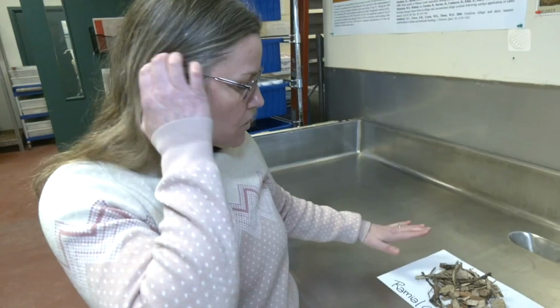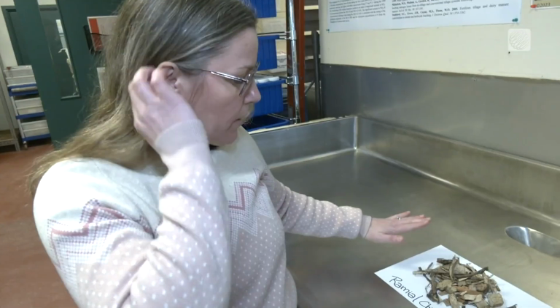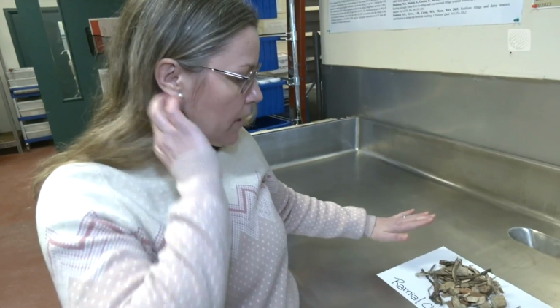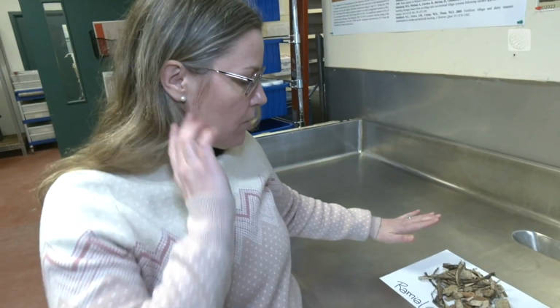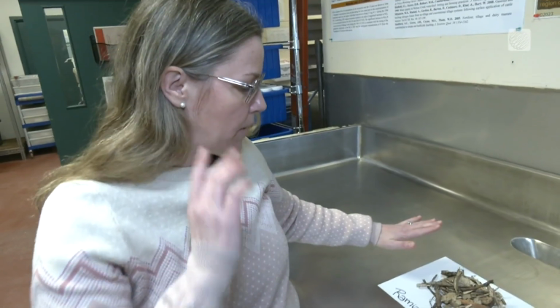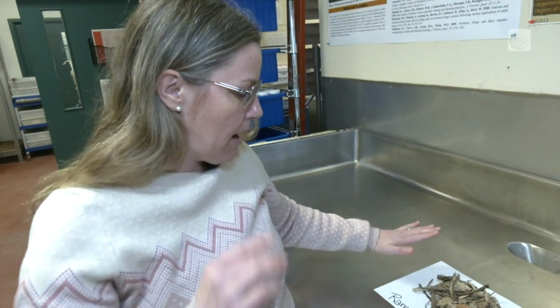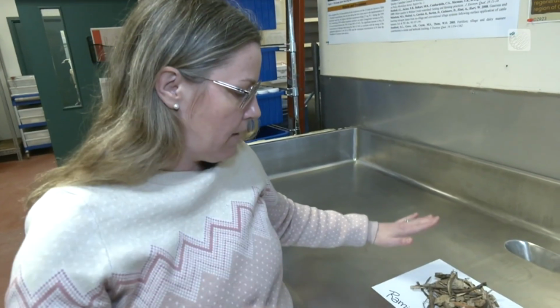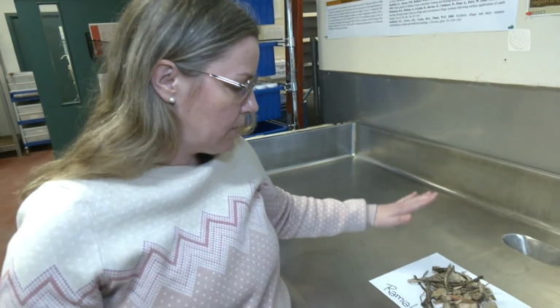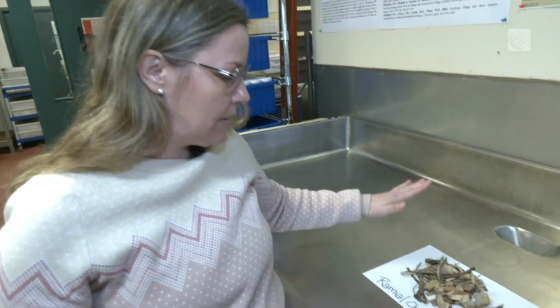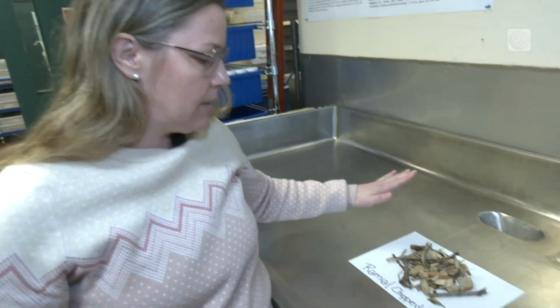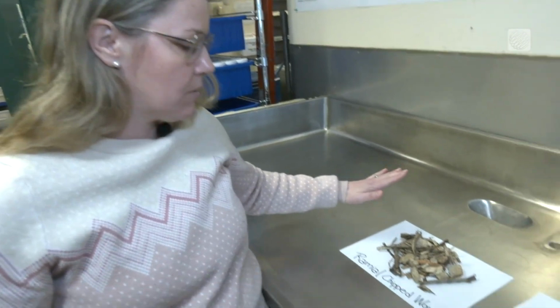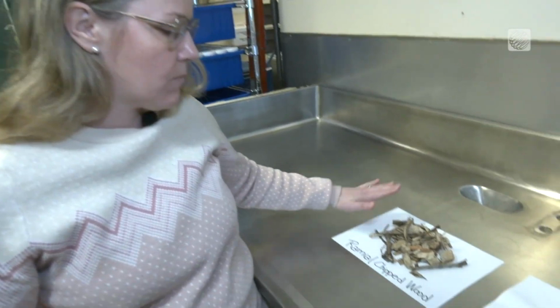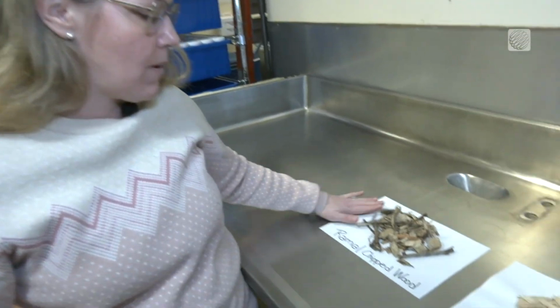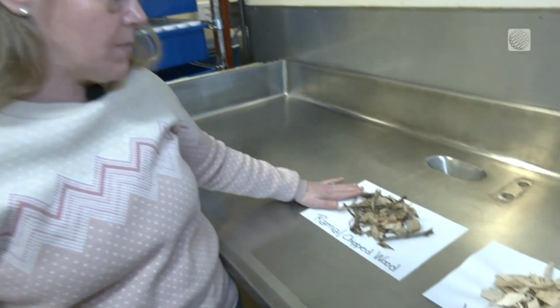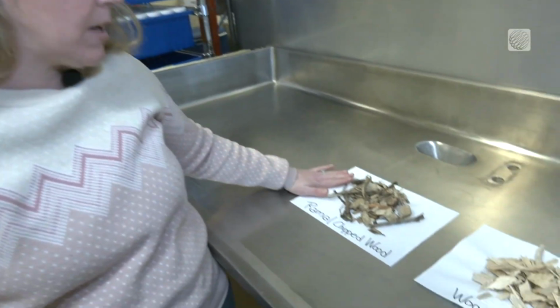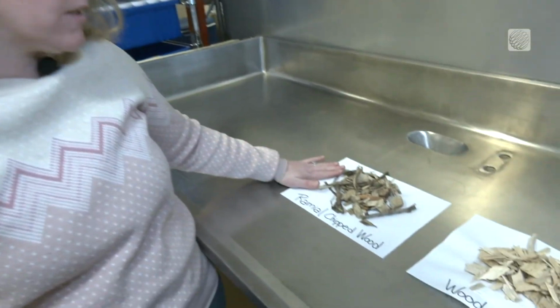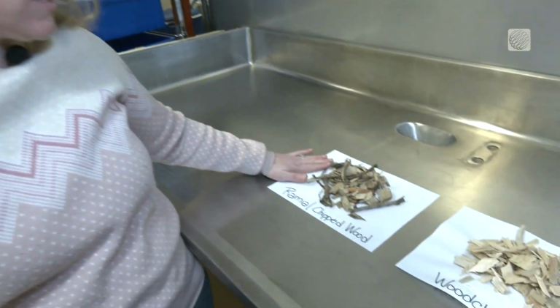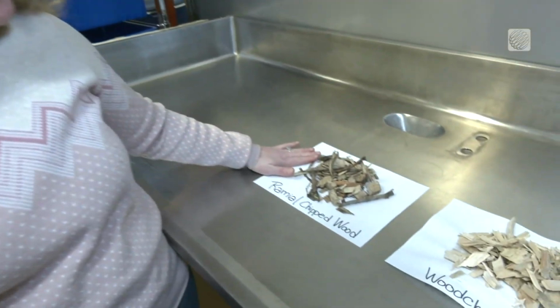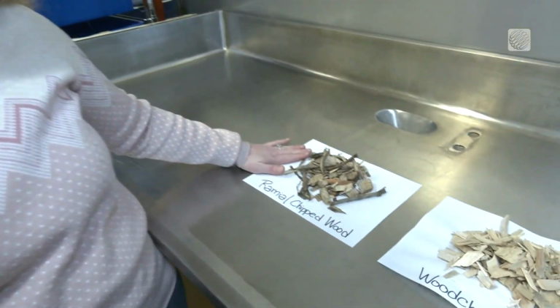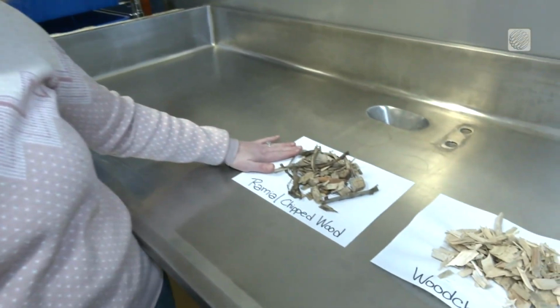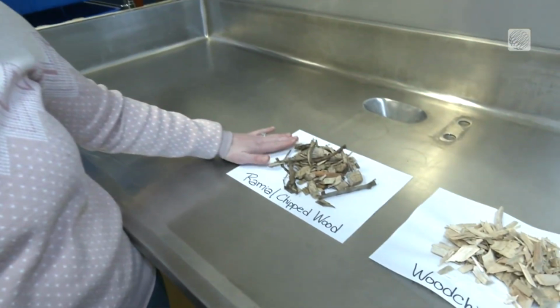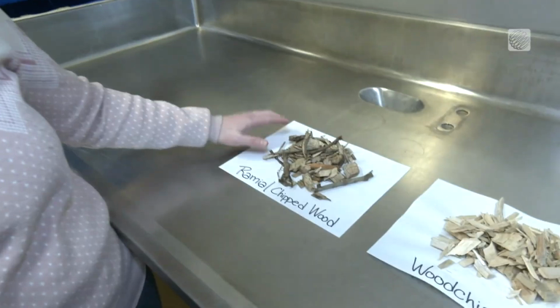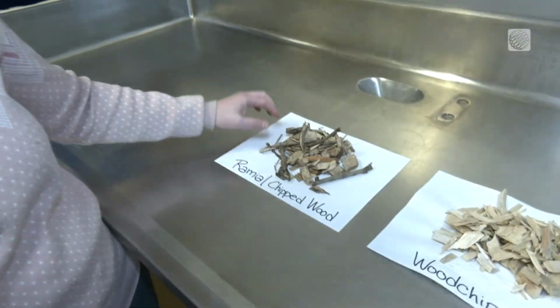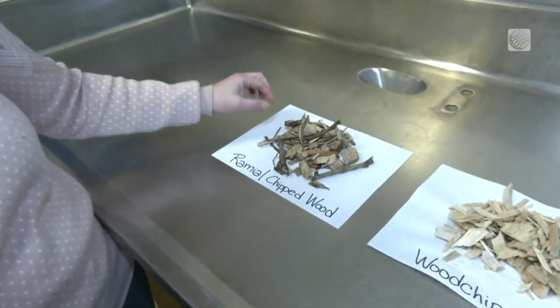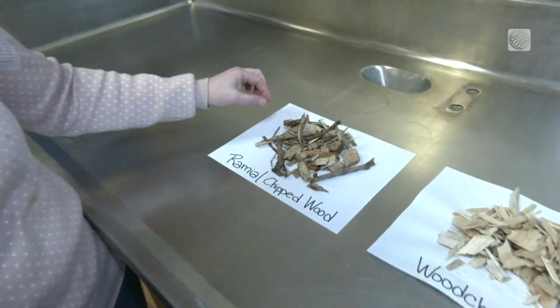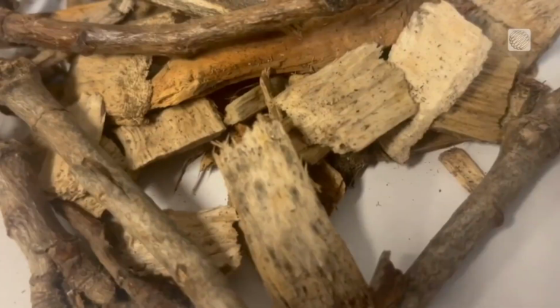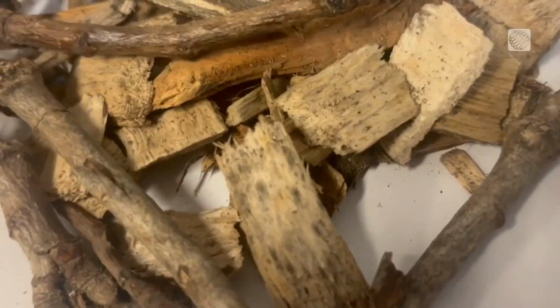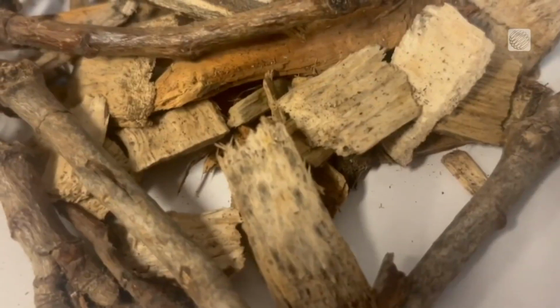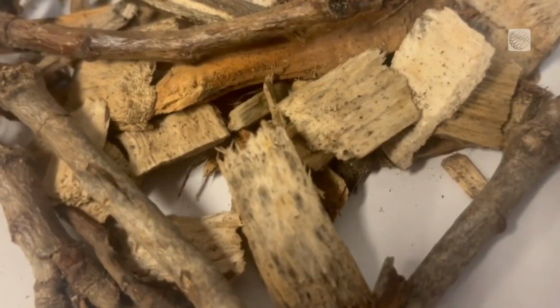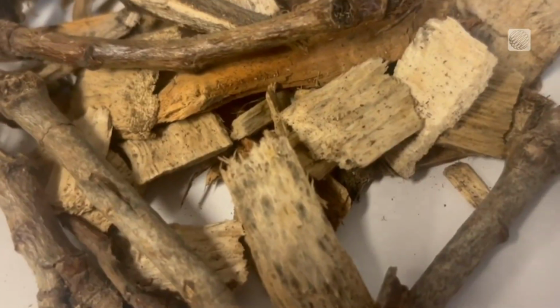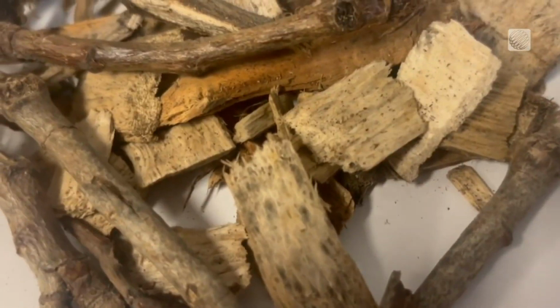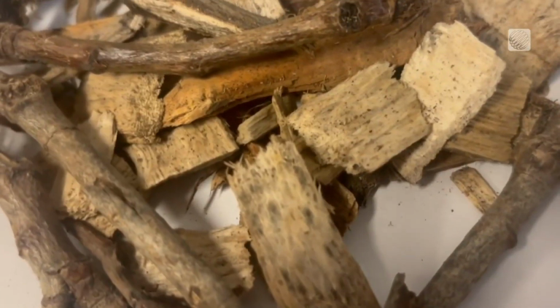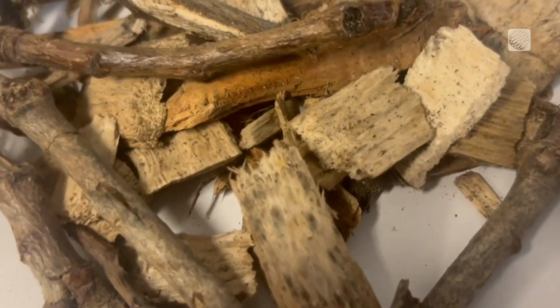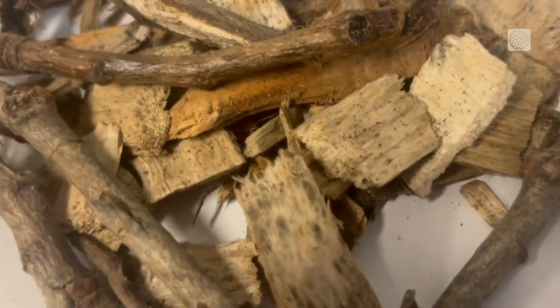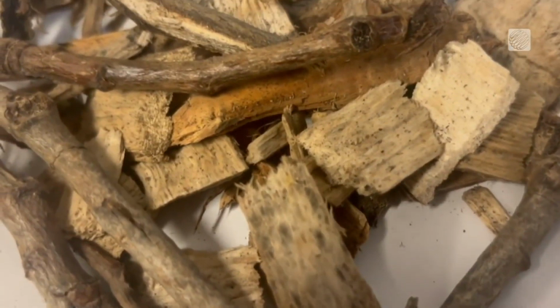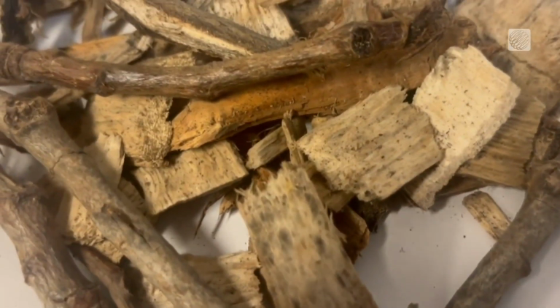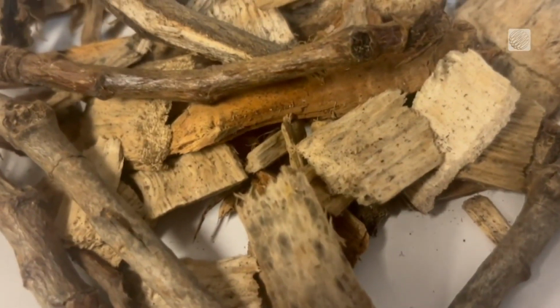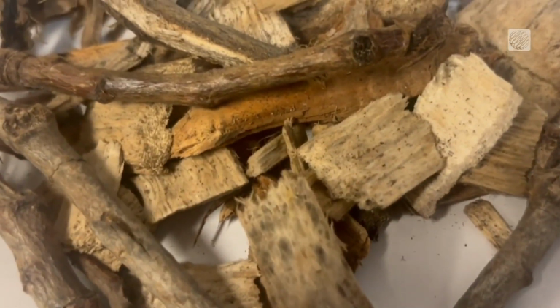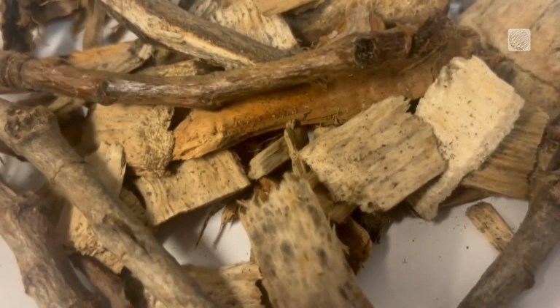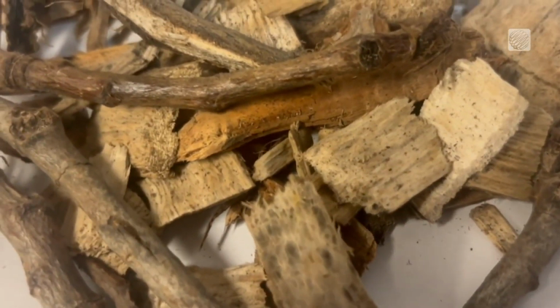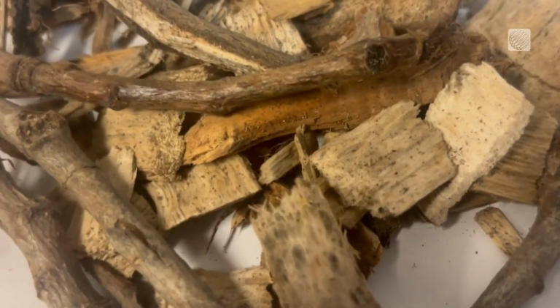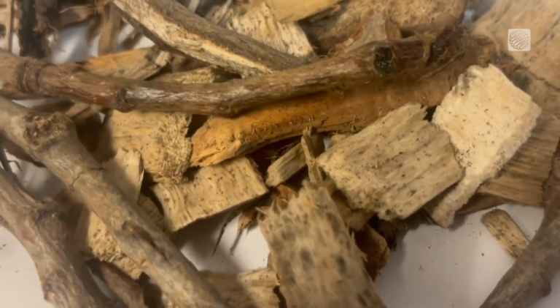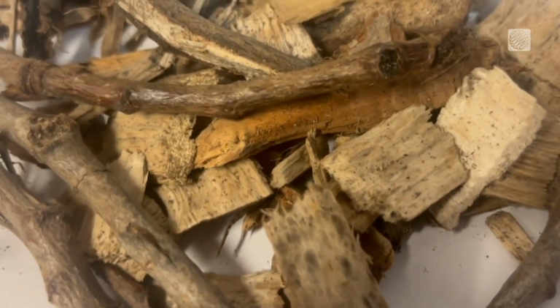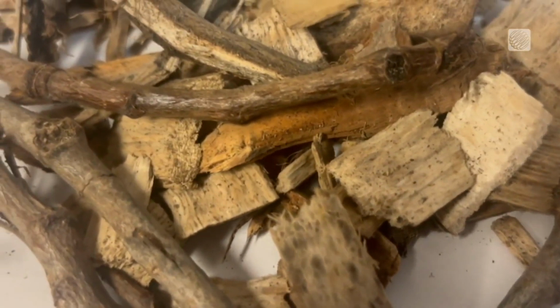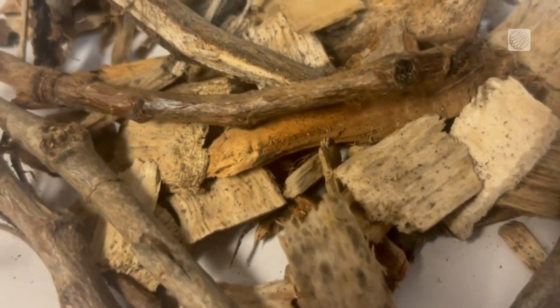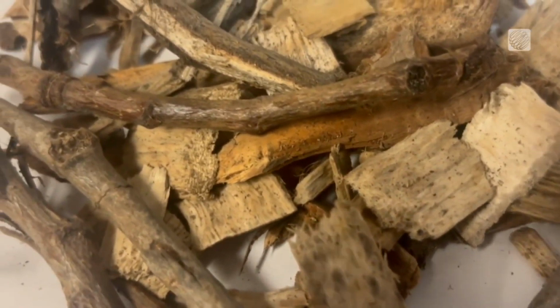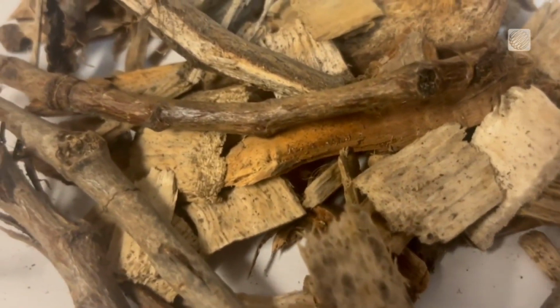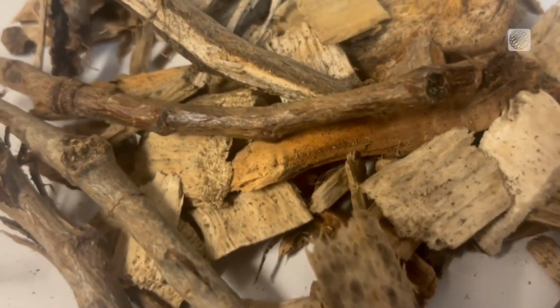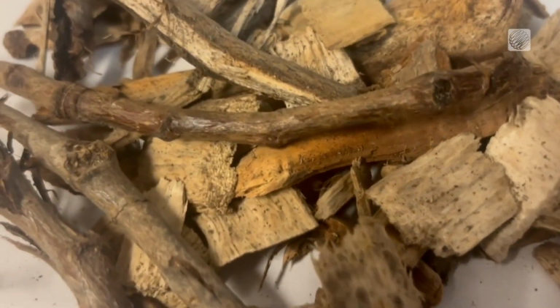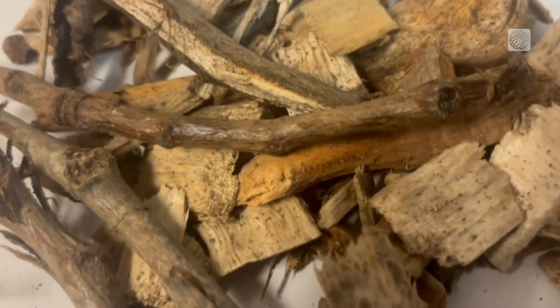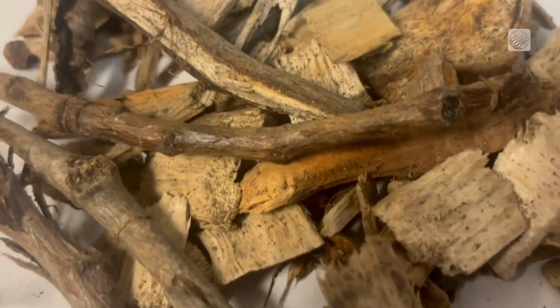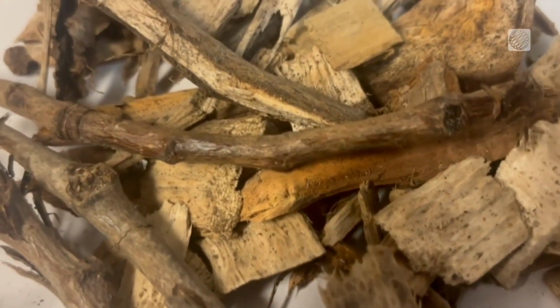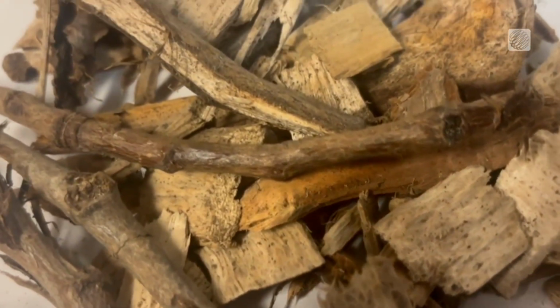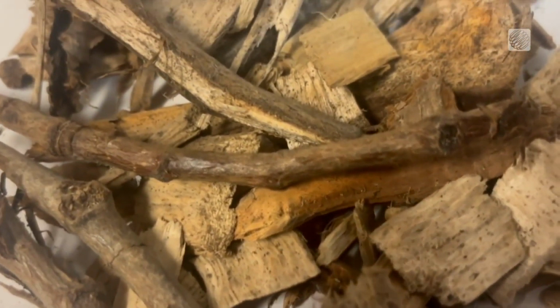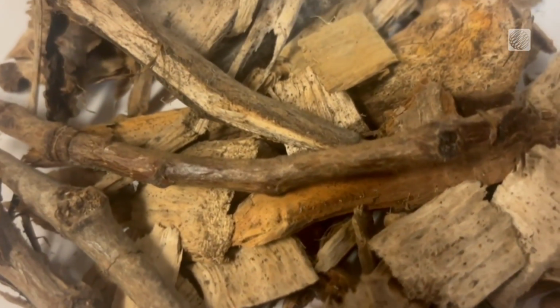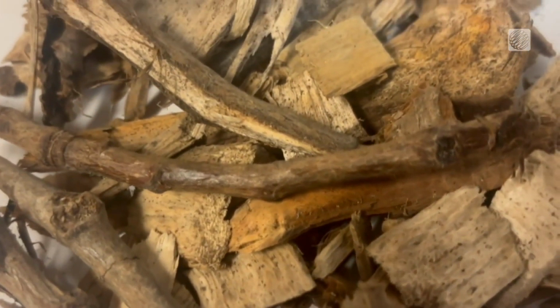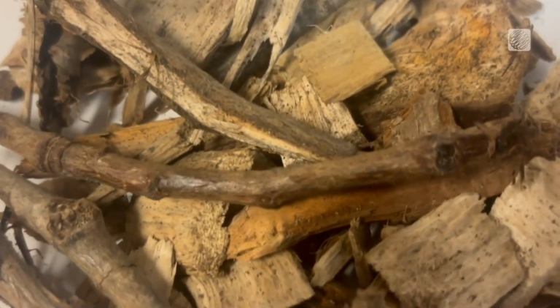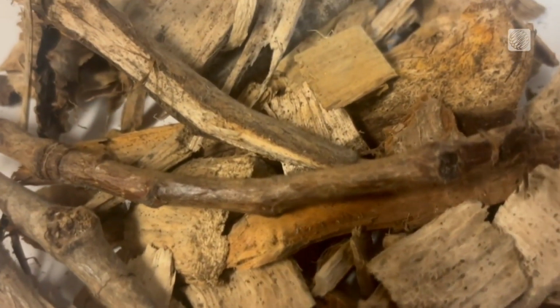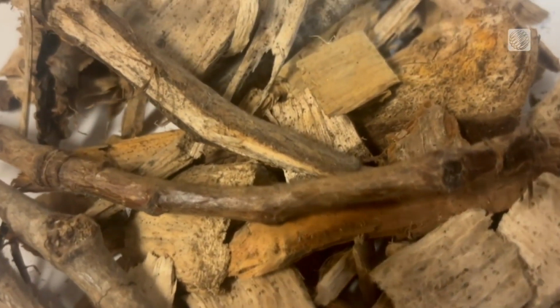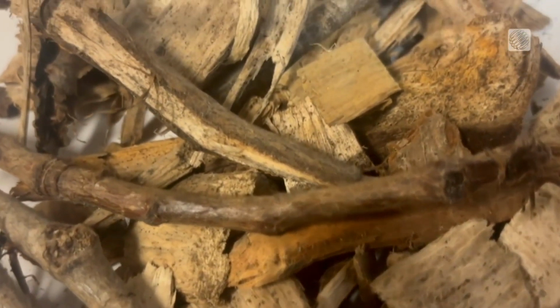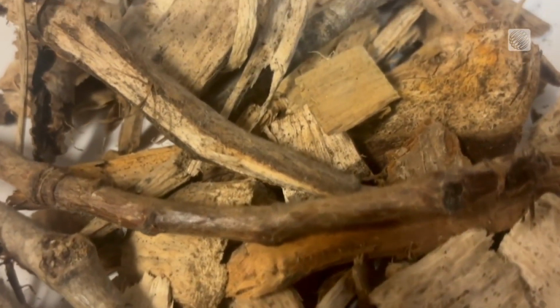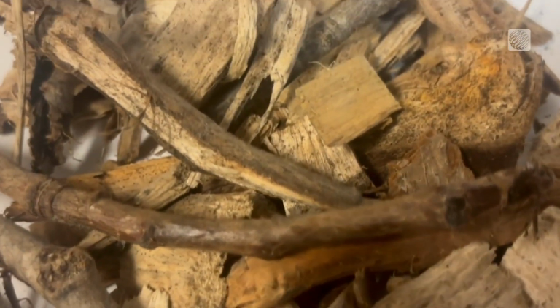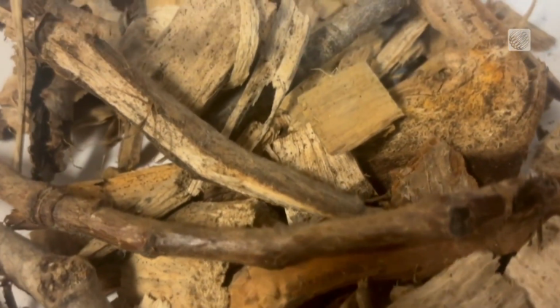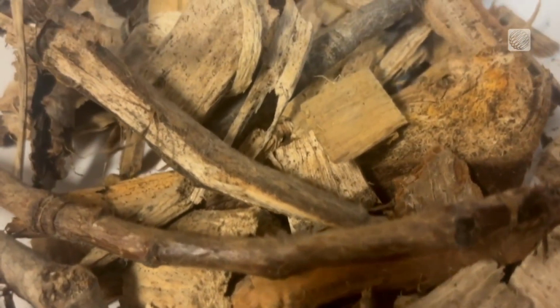So here we have the rameal chipped wood. Branches and debris from young trees with leaves are rich in protein and sugar.